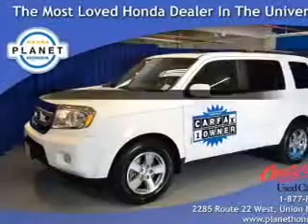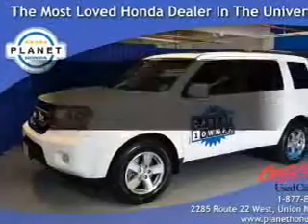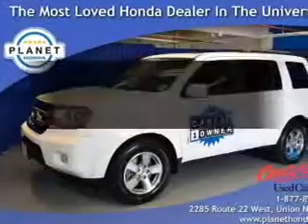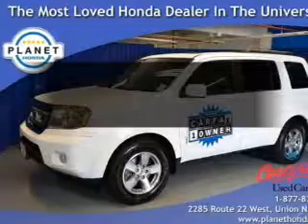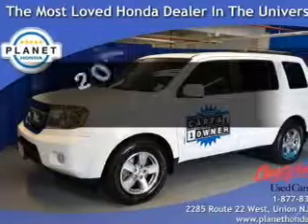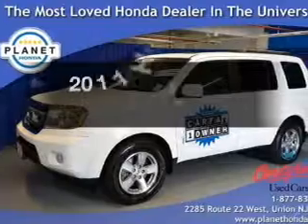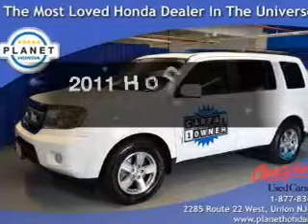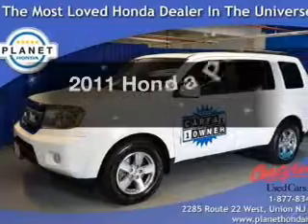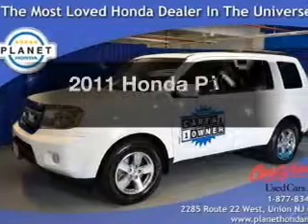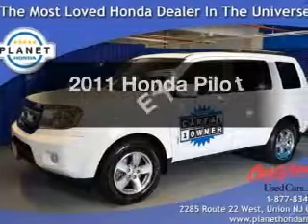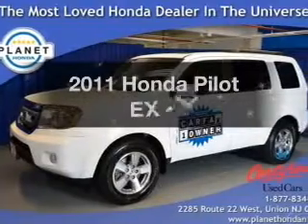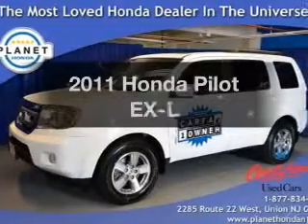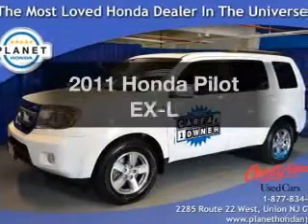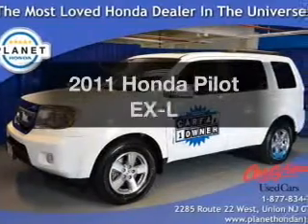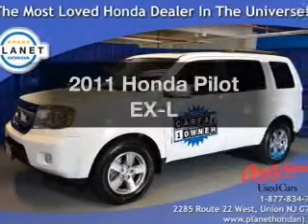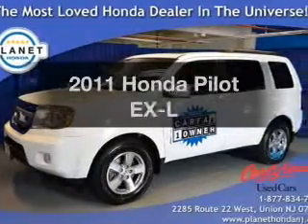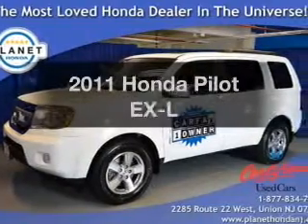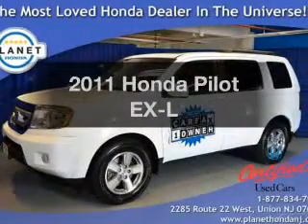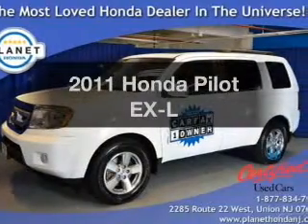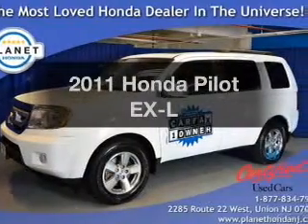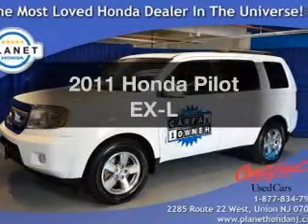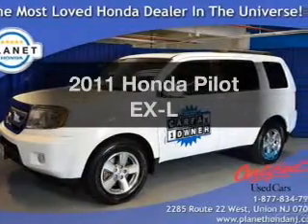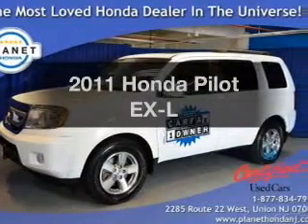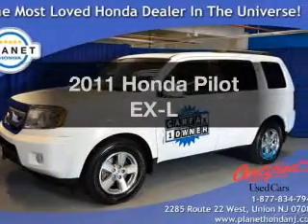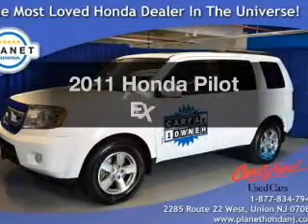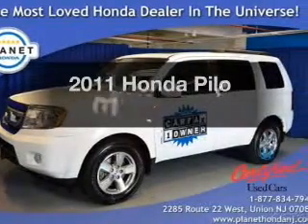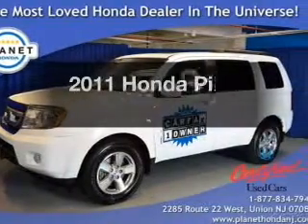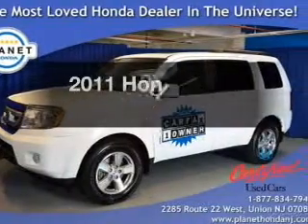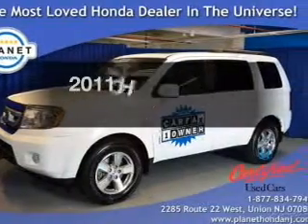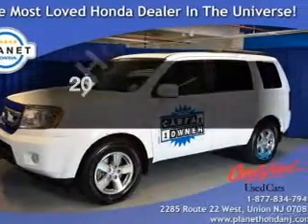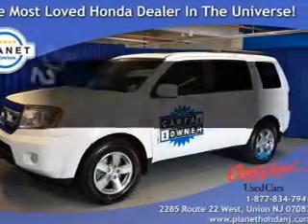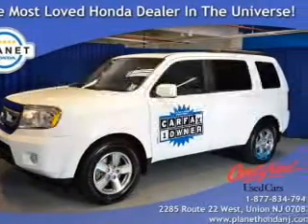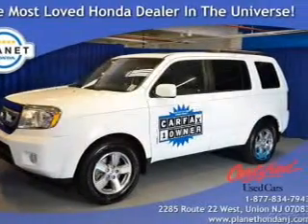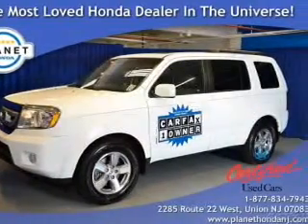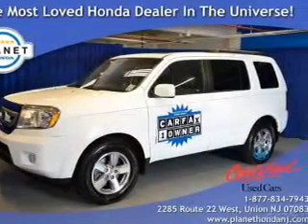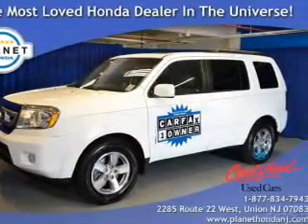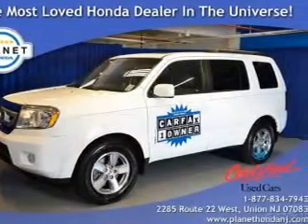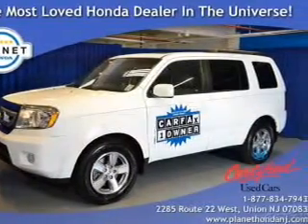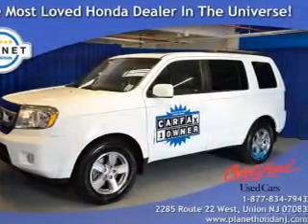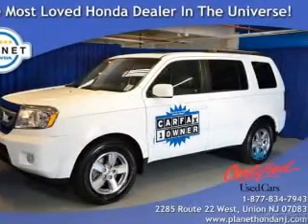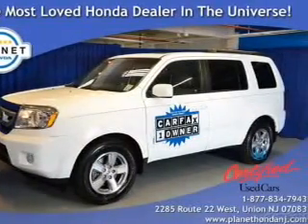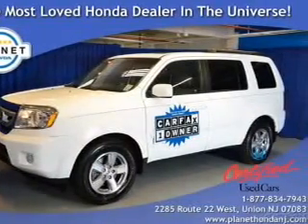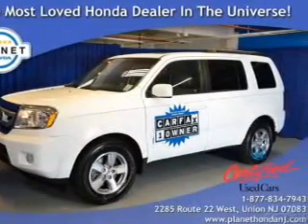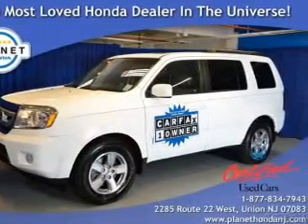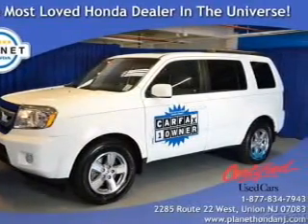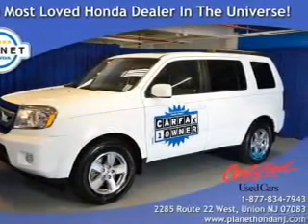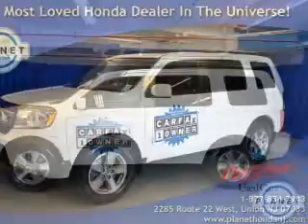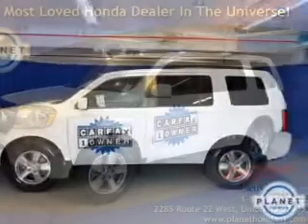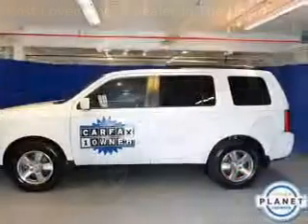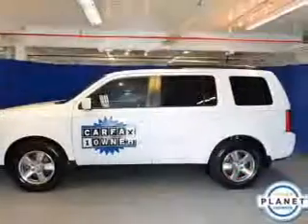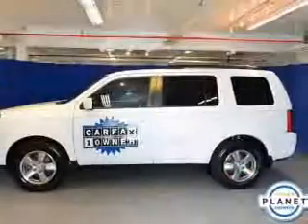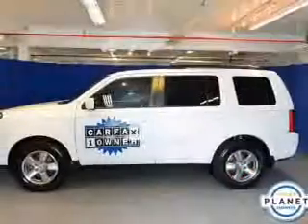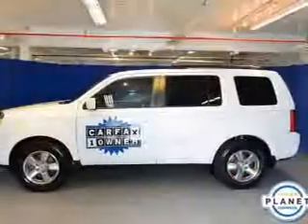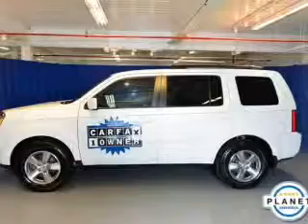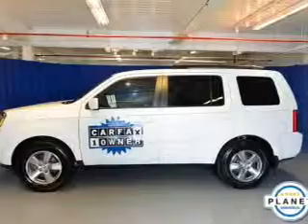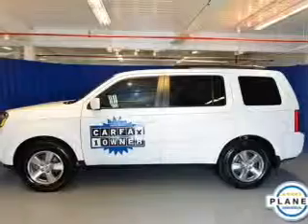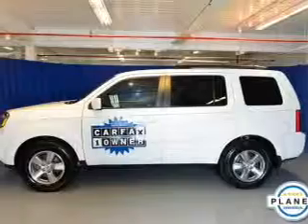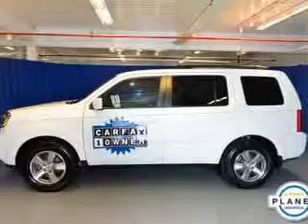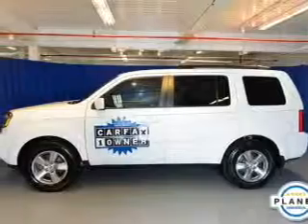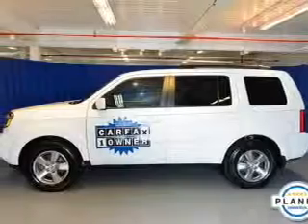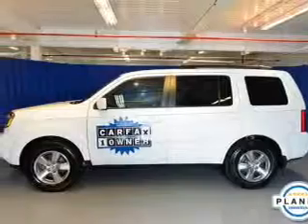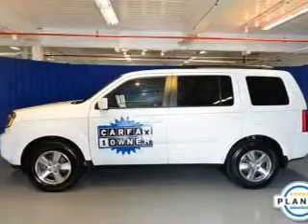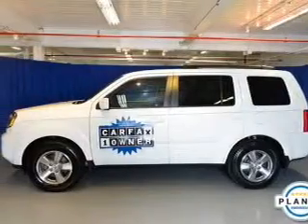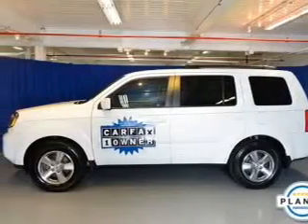Check out this 2011 Honda Pilot. Everything you need under one roof with this great vehicle.